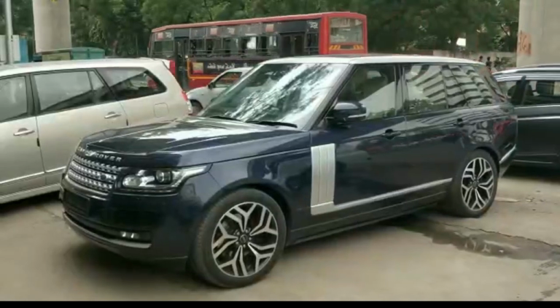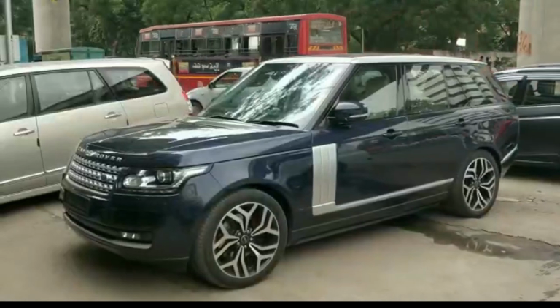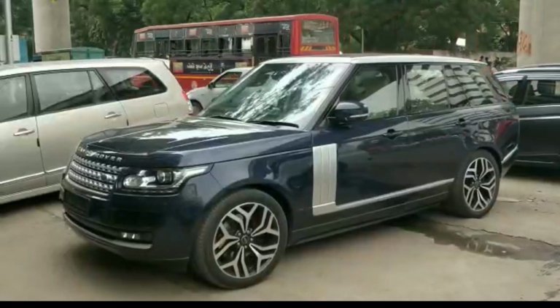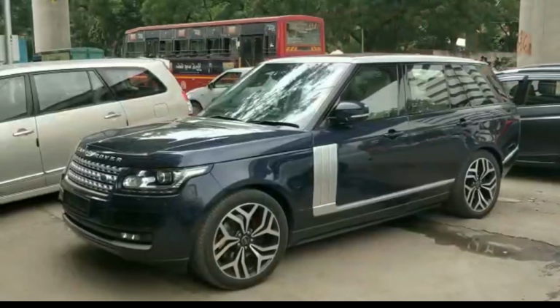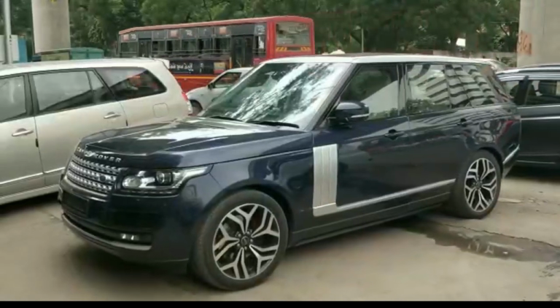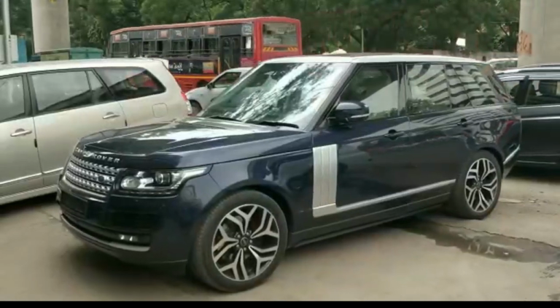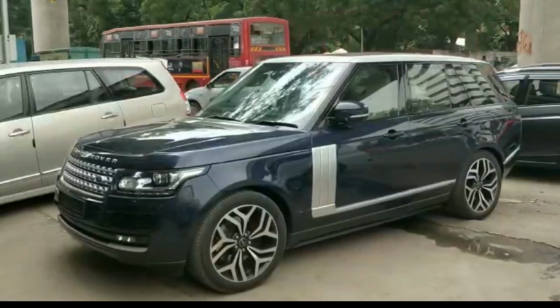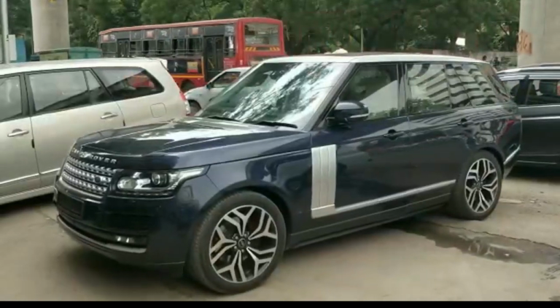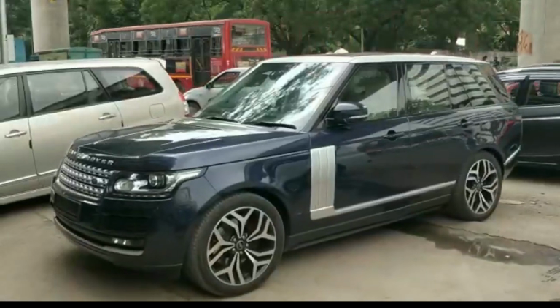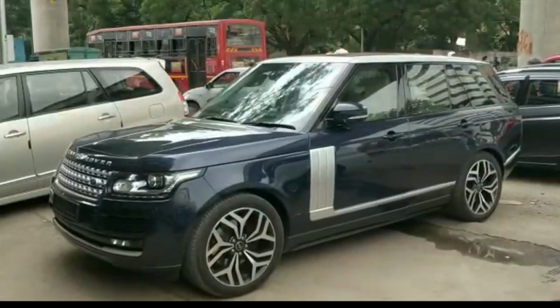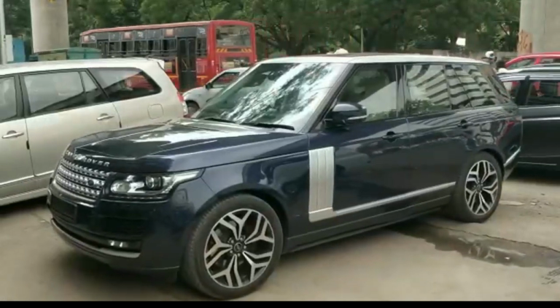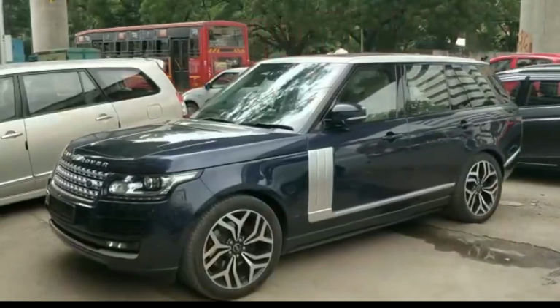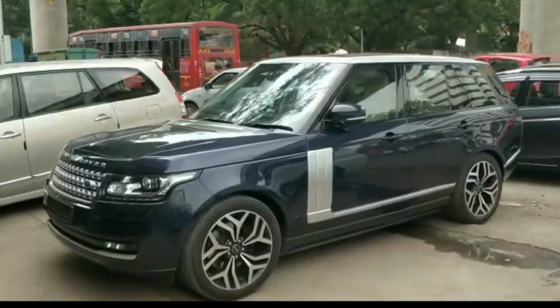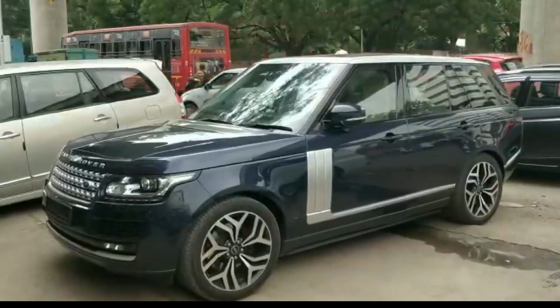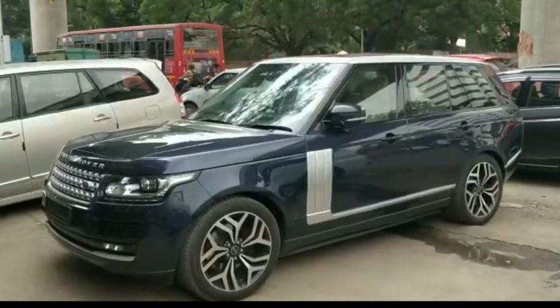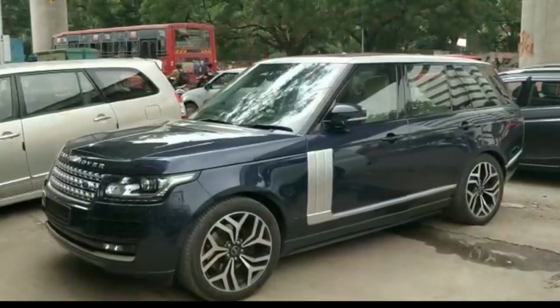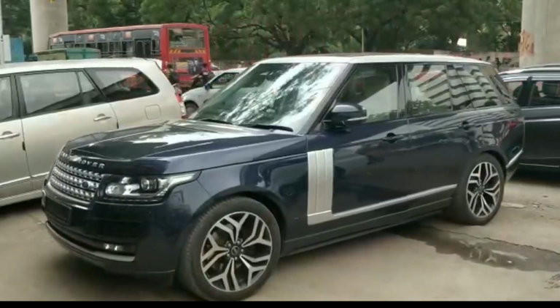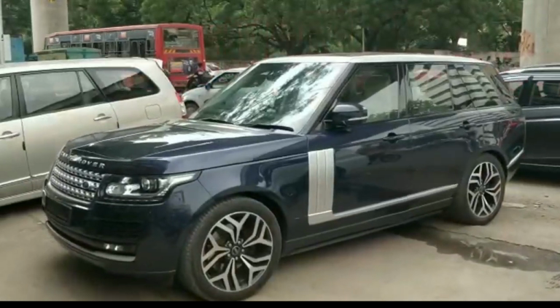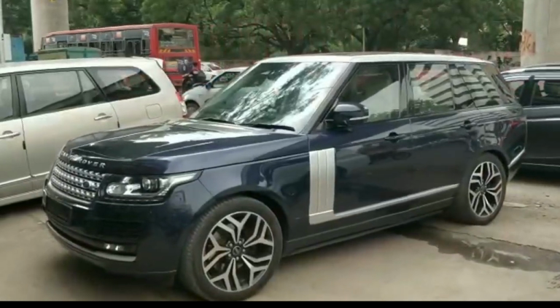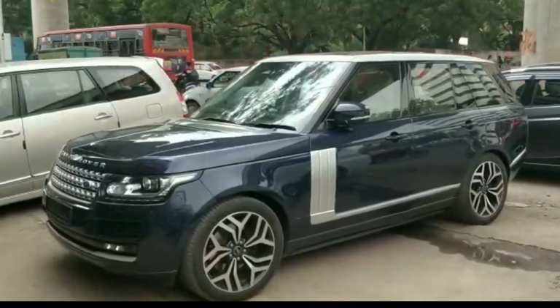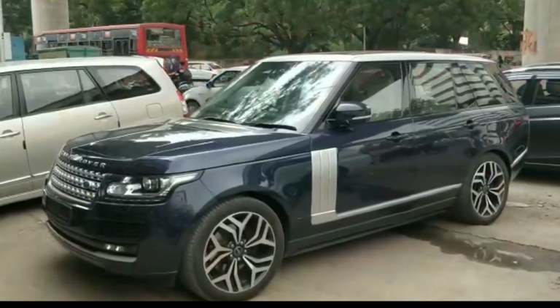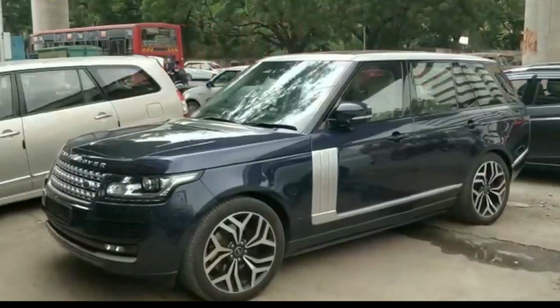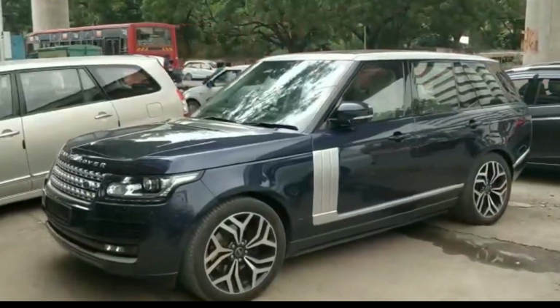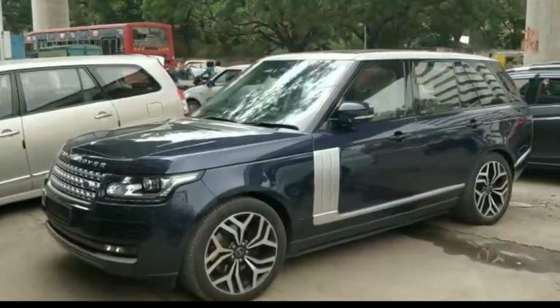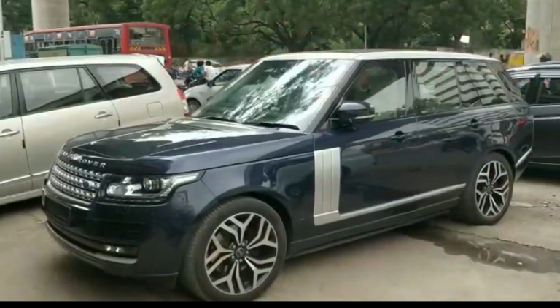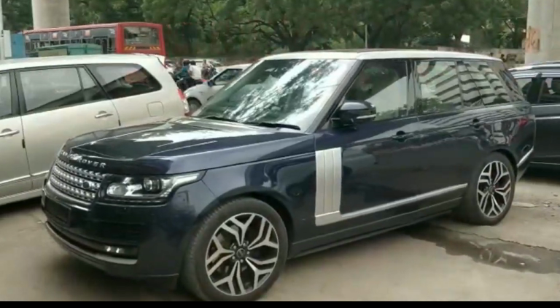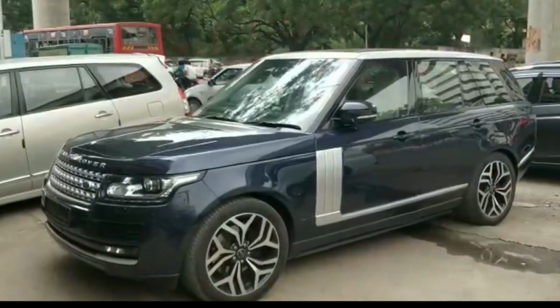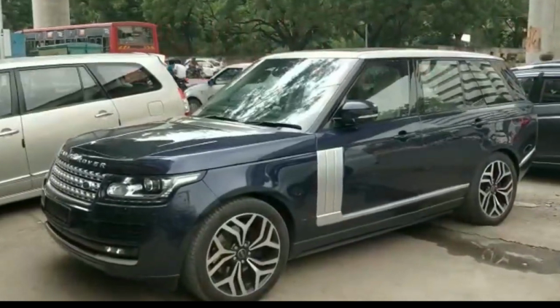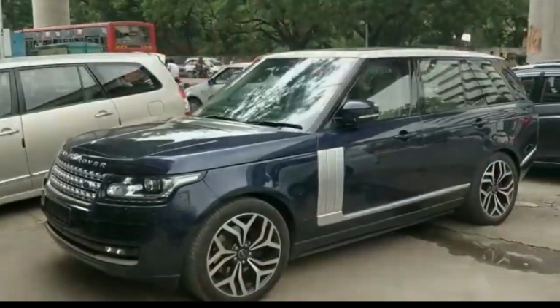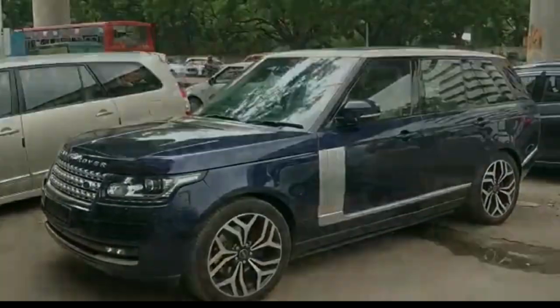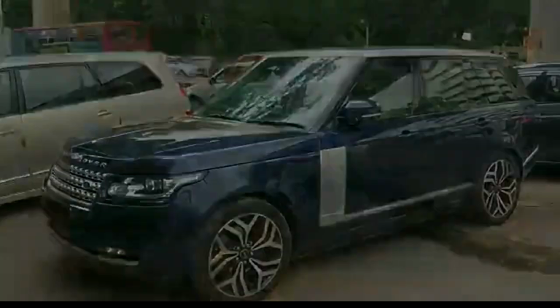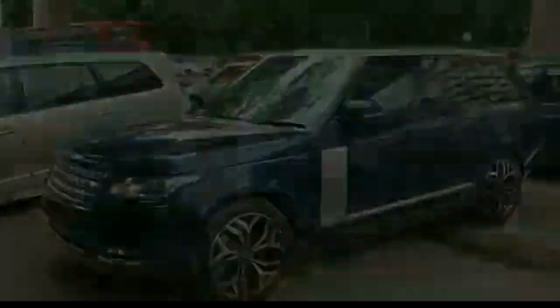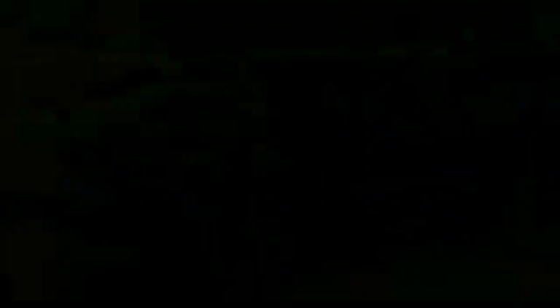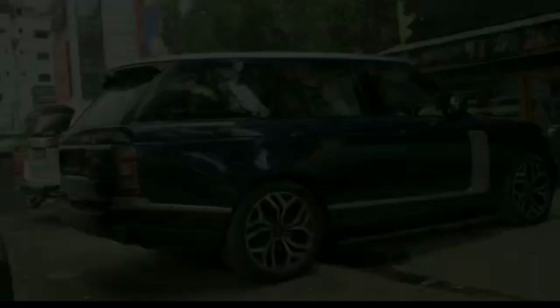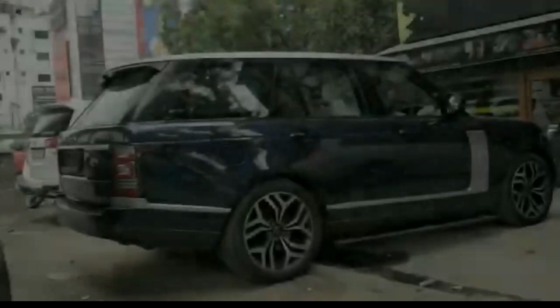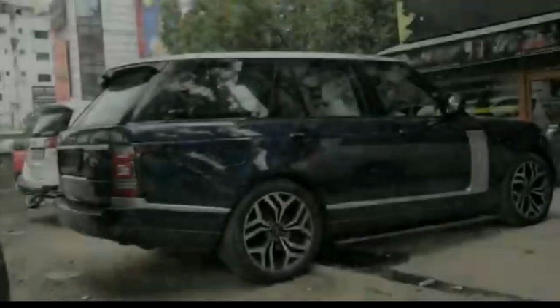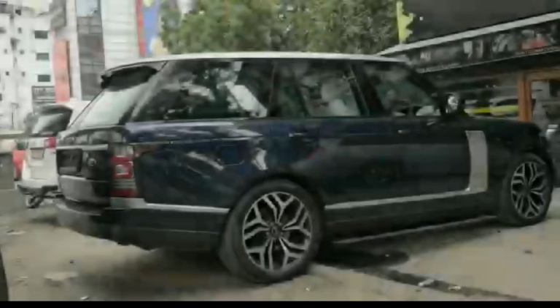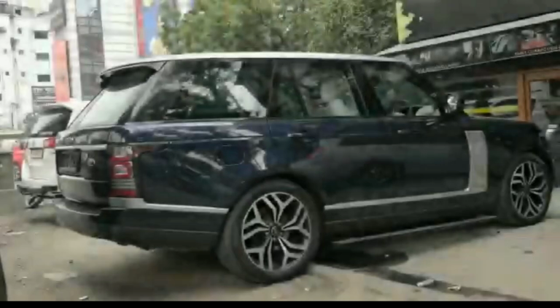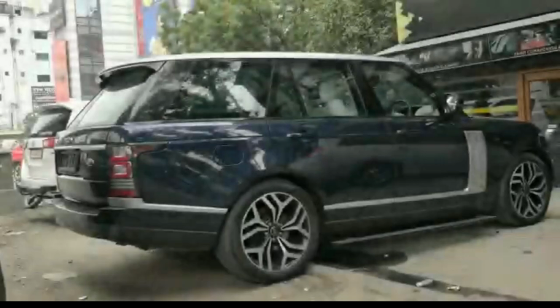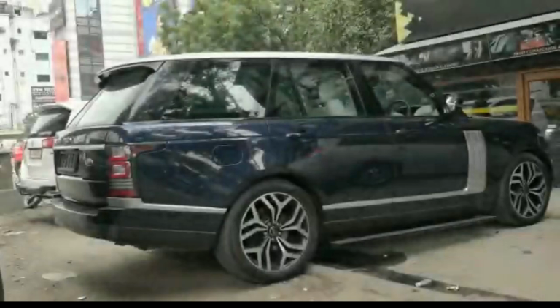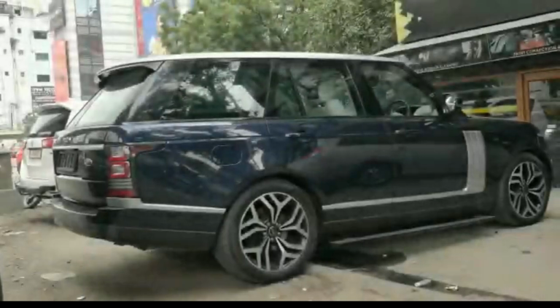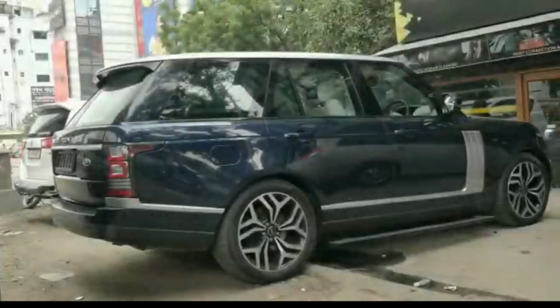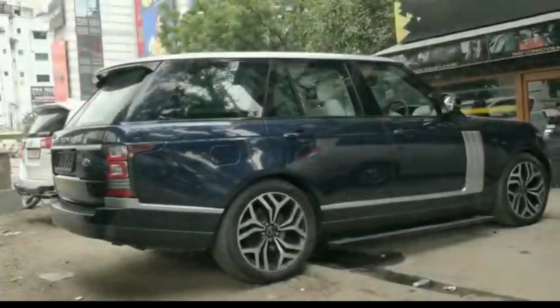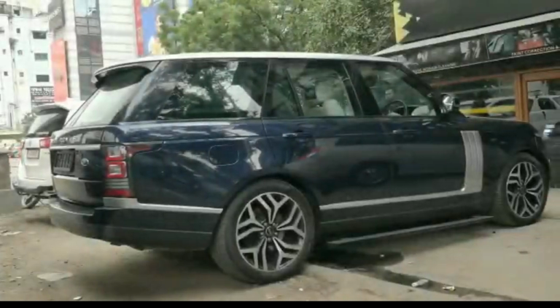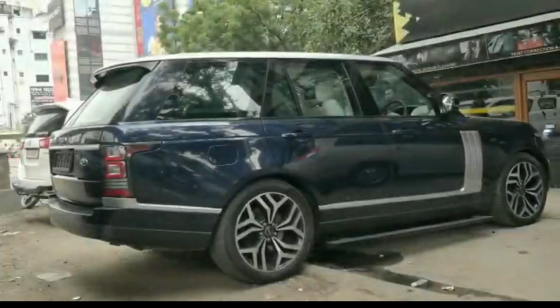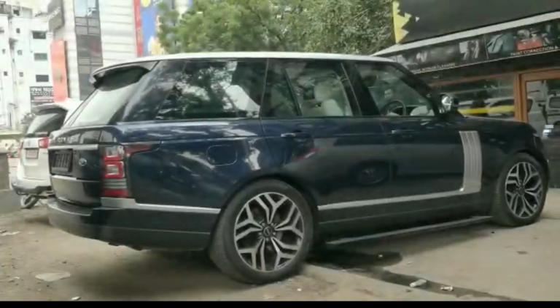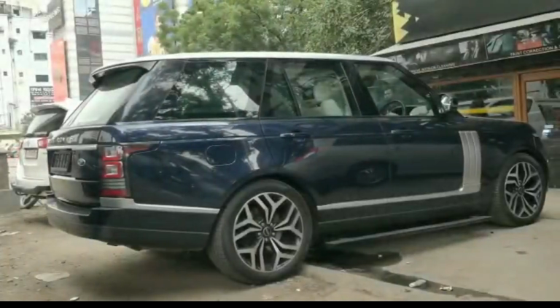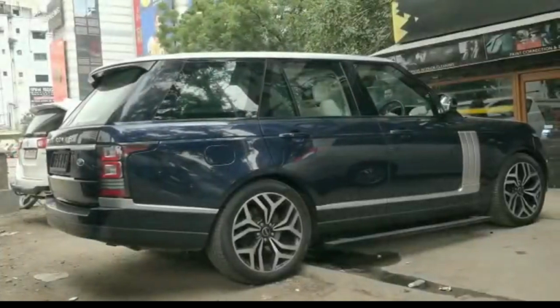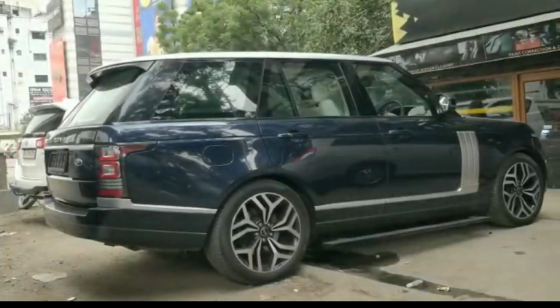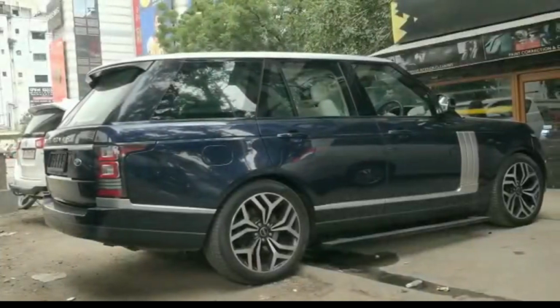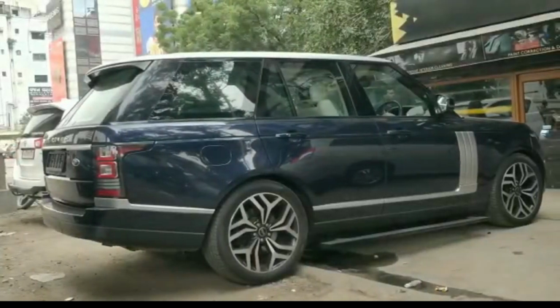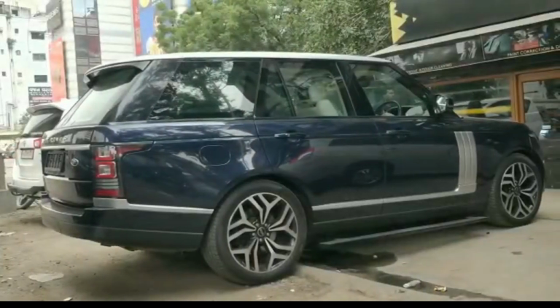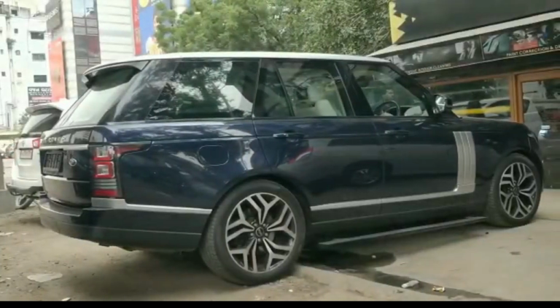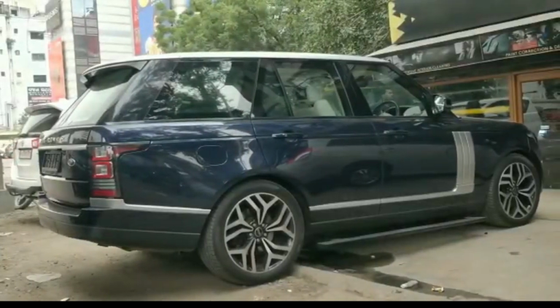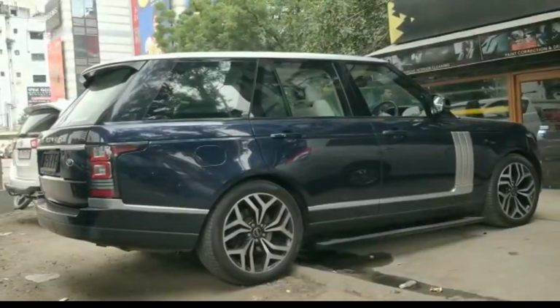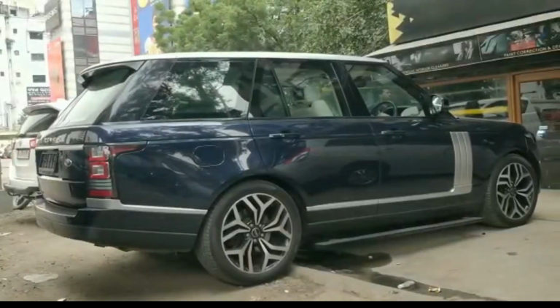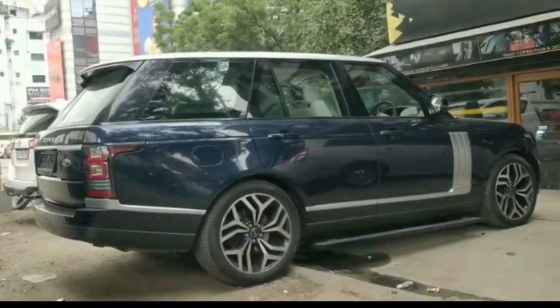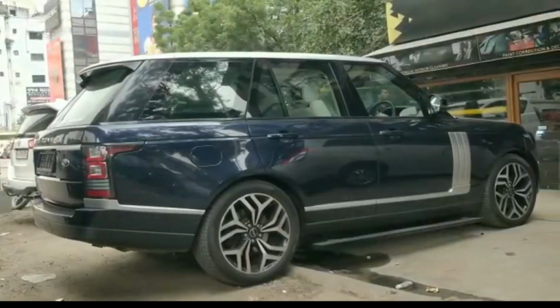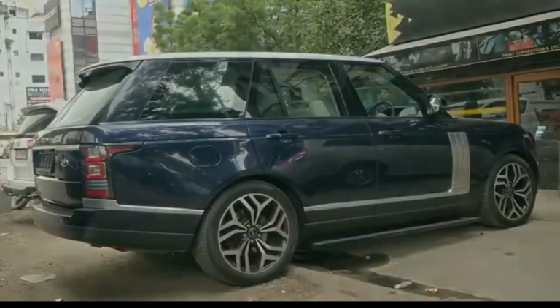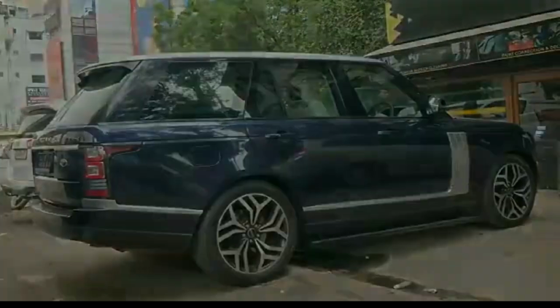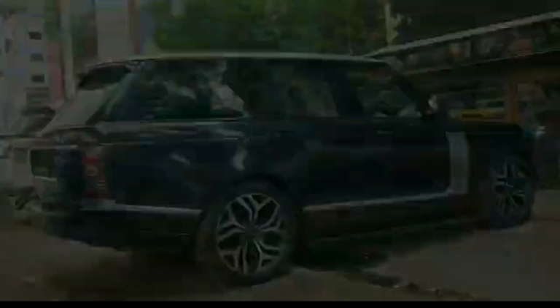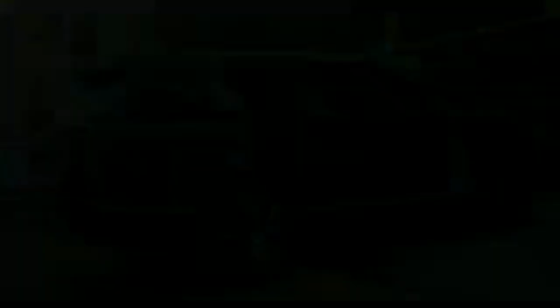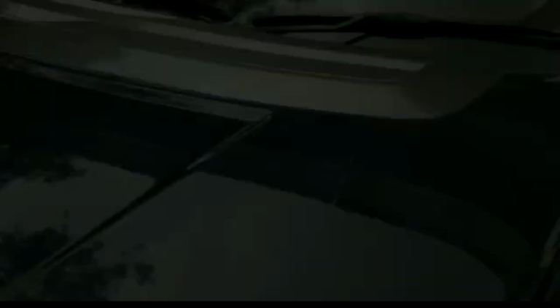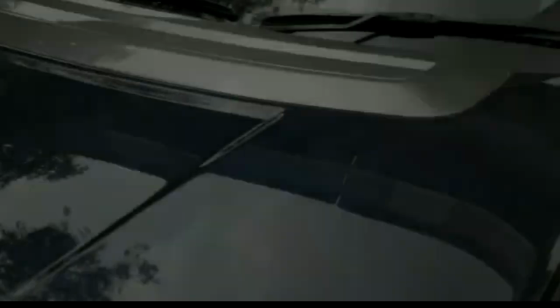Welcome guys to our channel of H2 Car Spa Dabad. We are doing this Range Rover in AG's PPF.